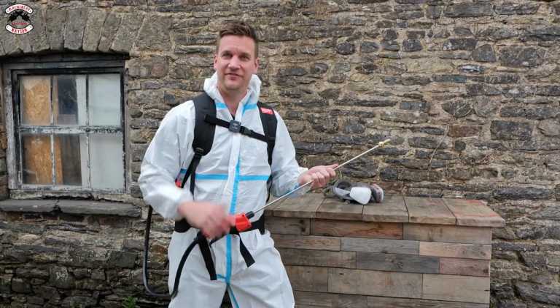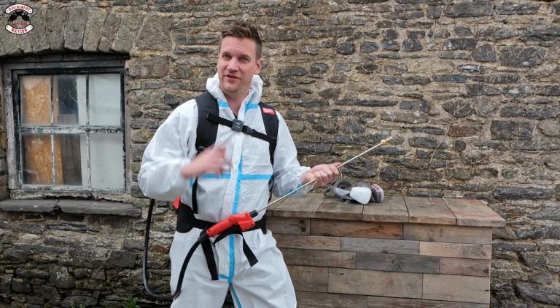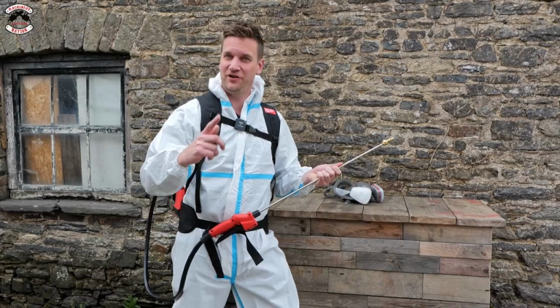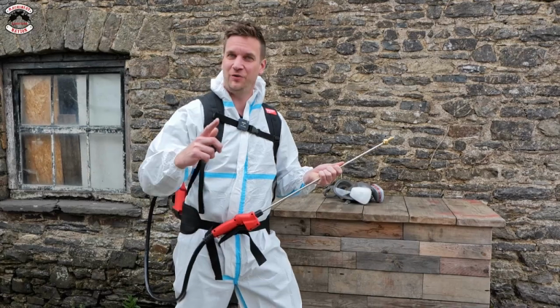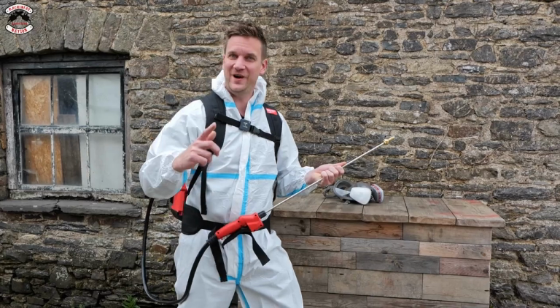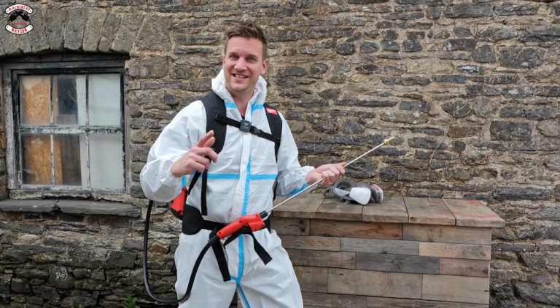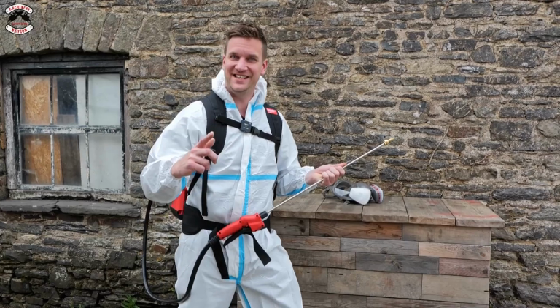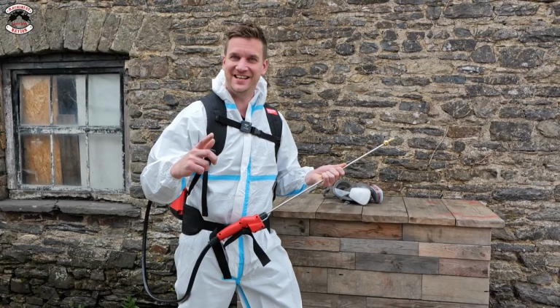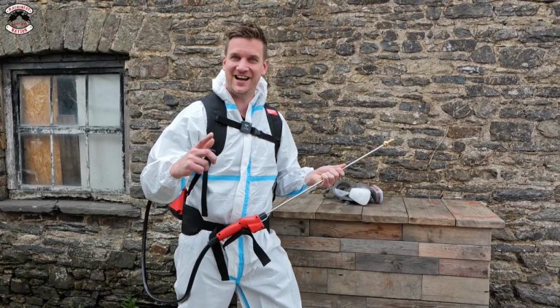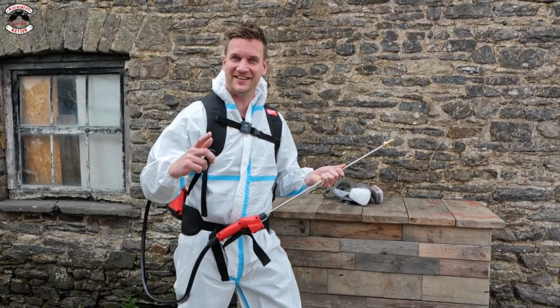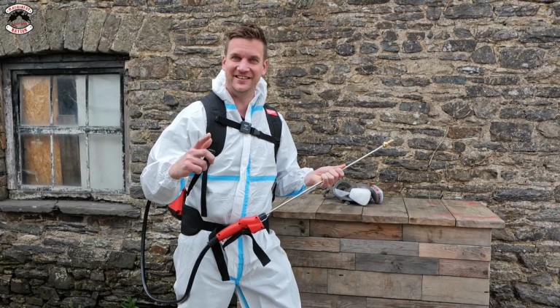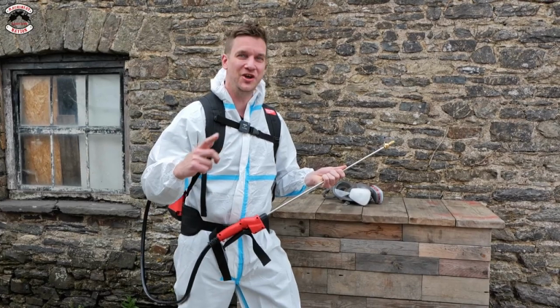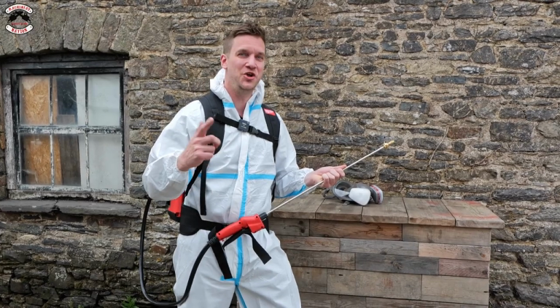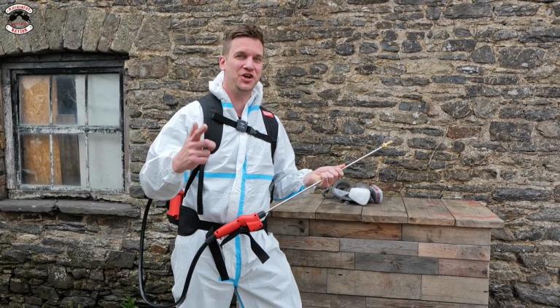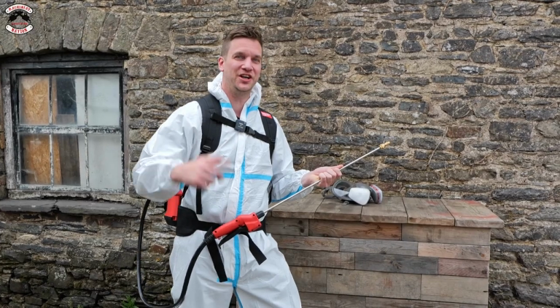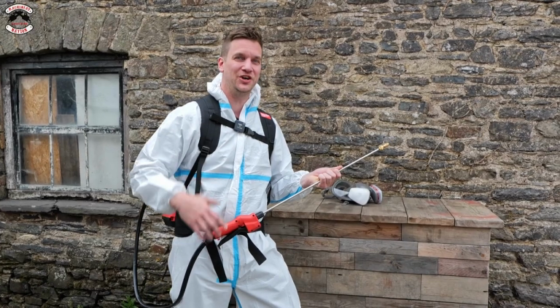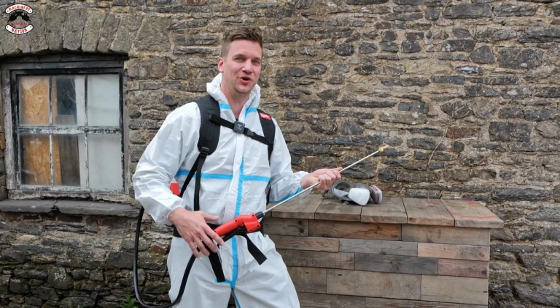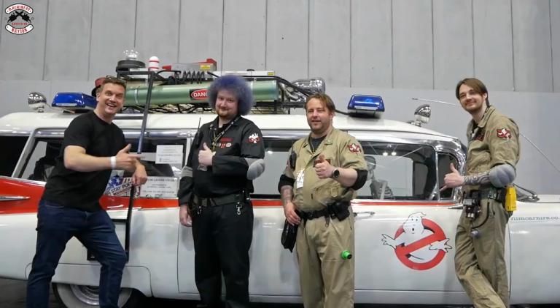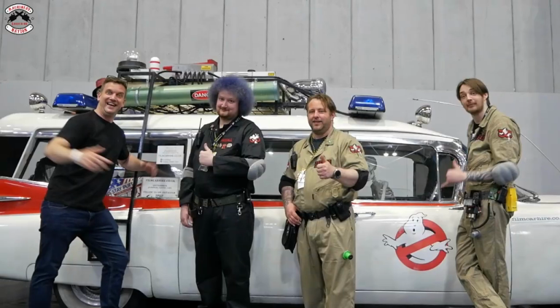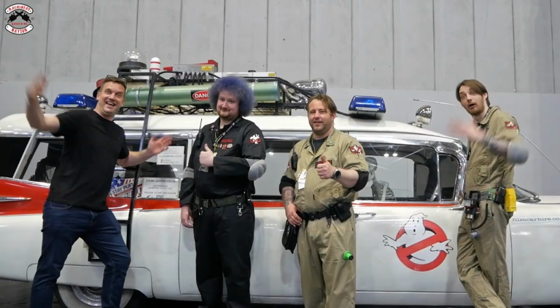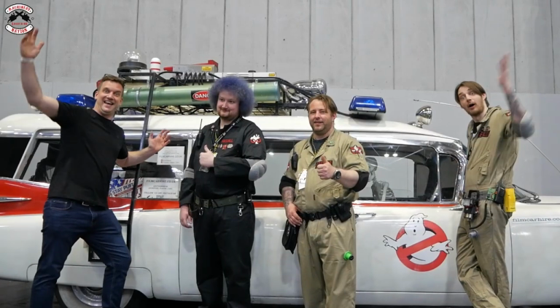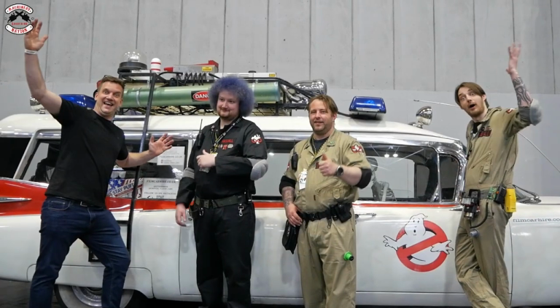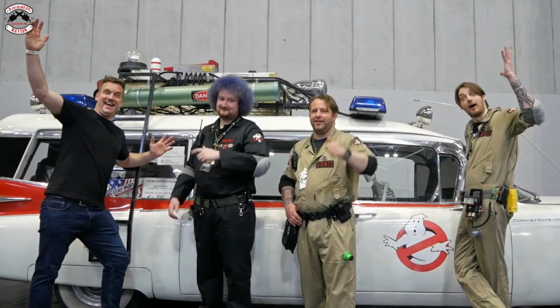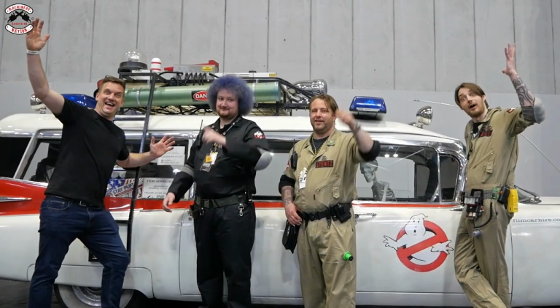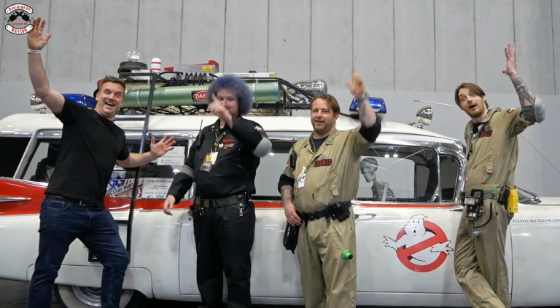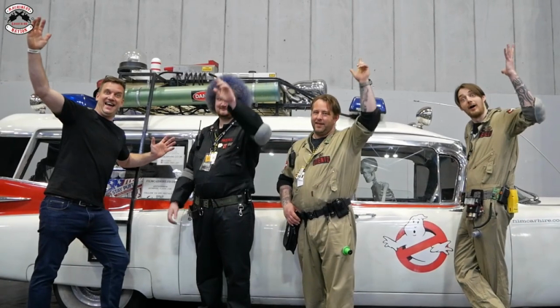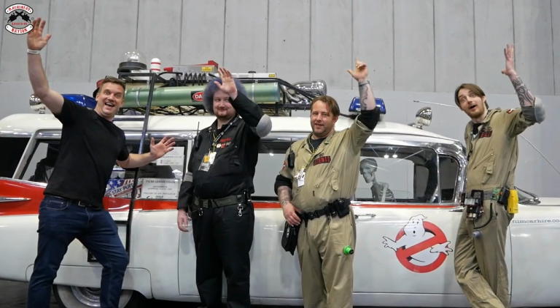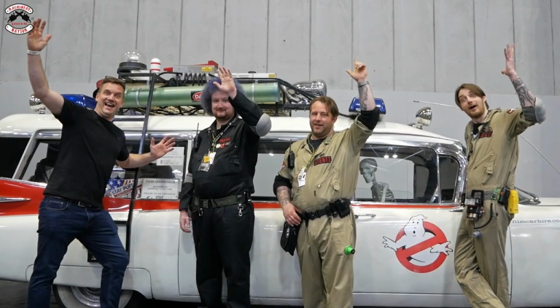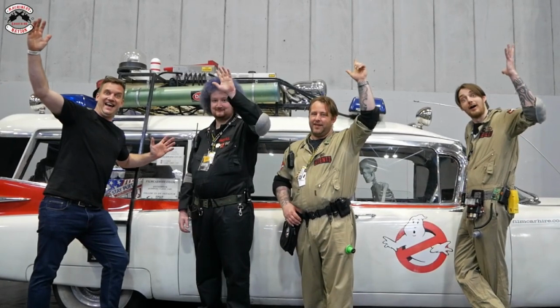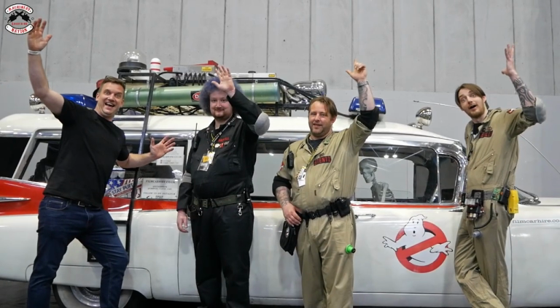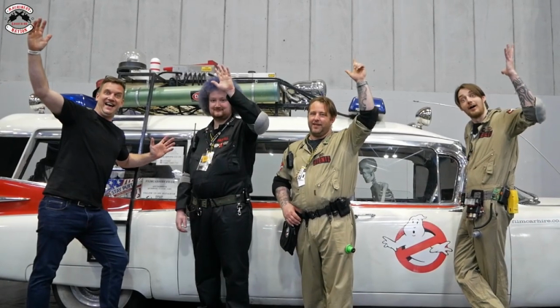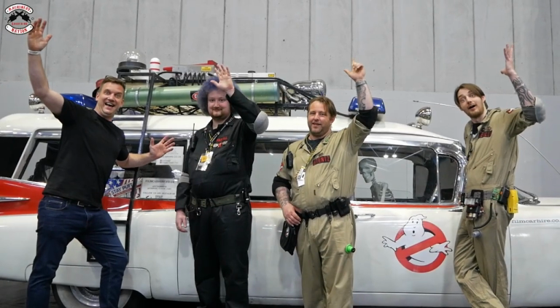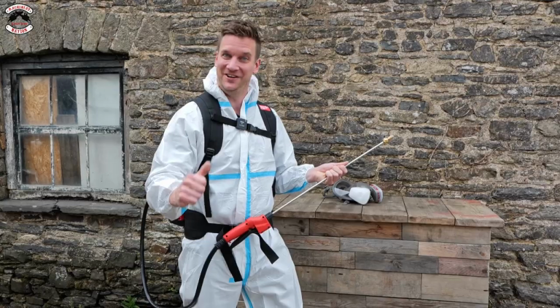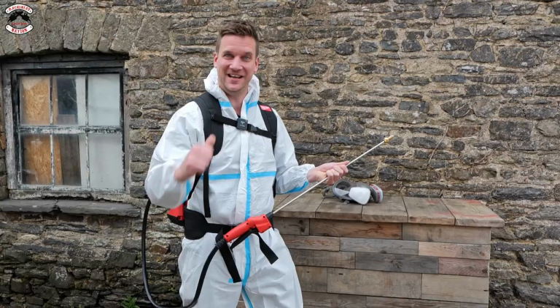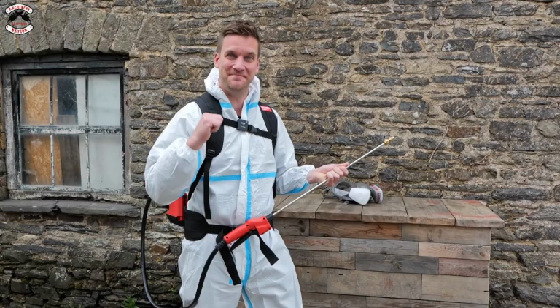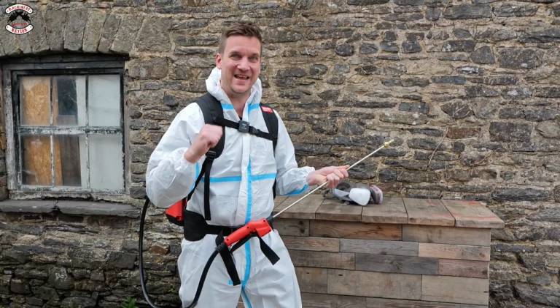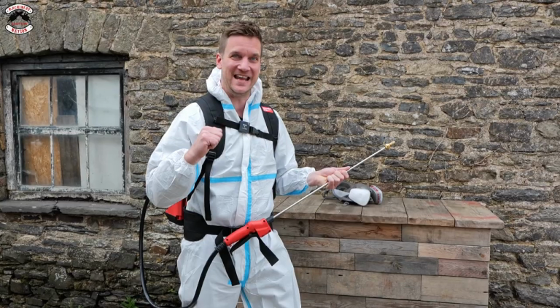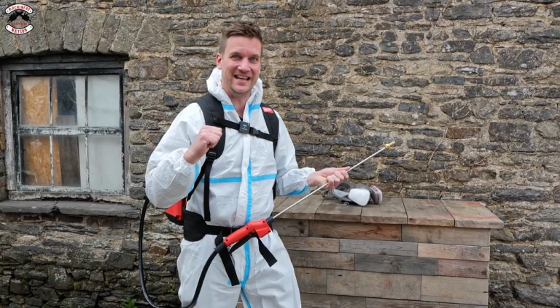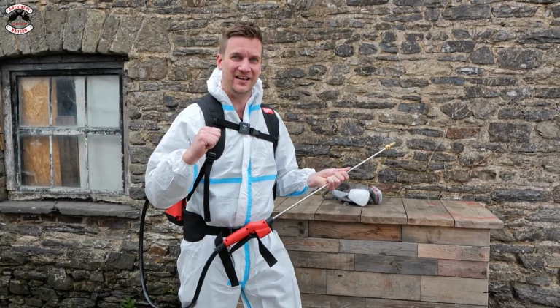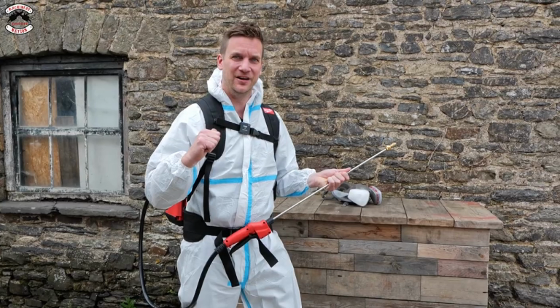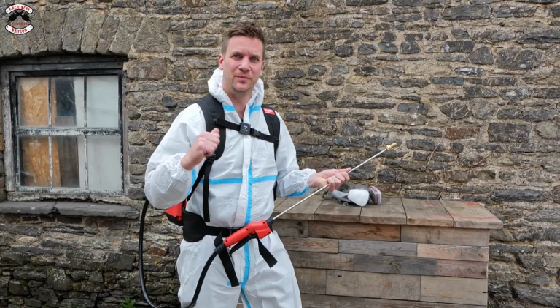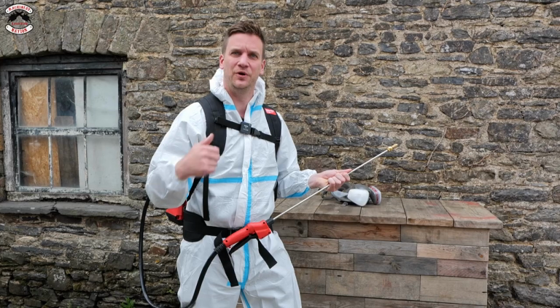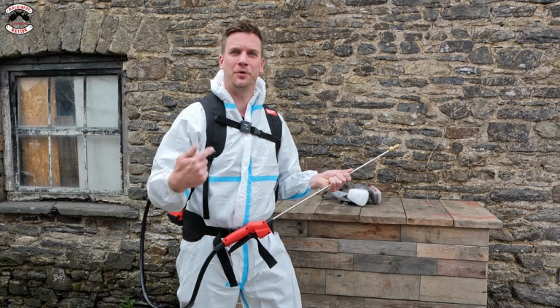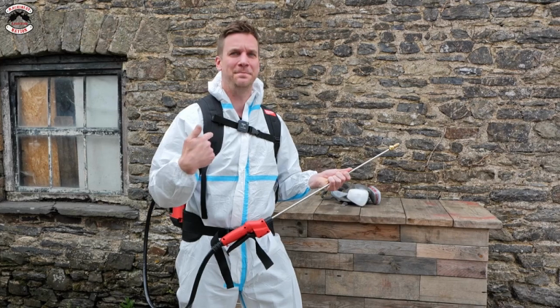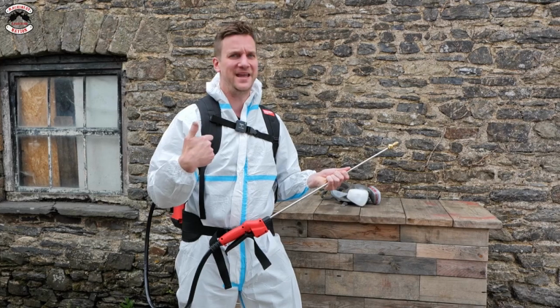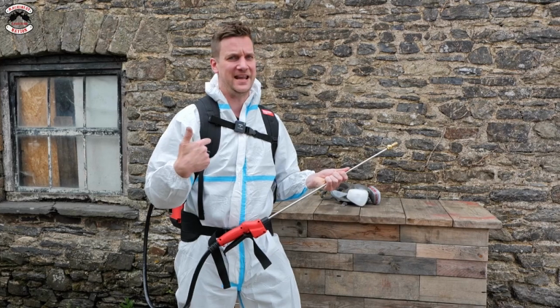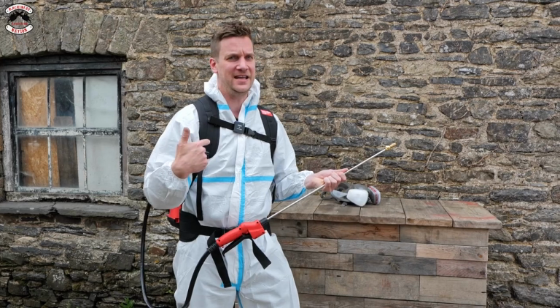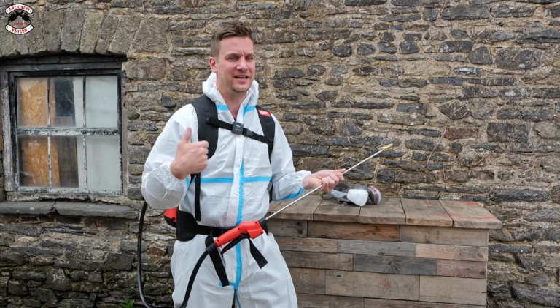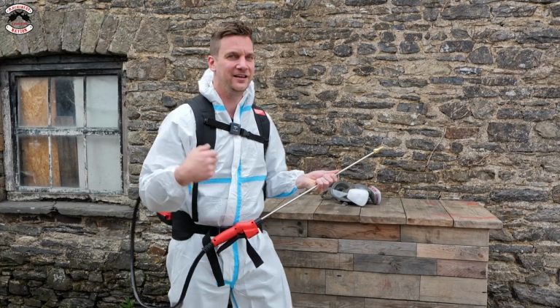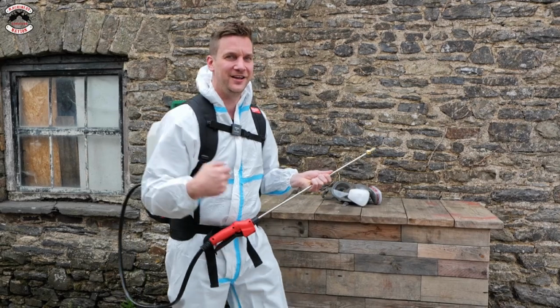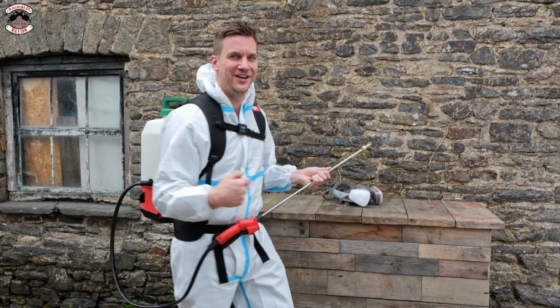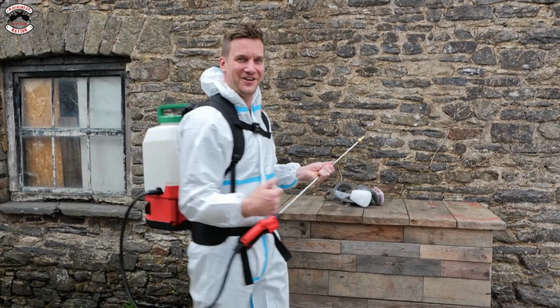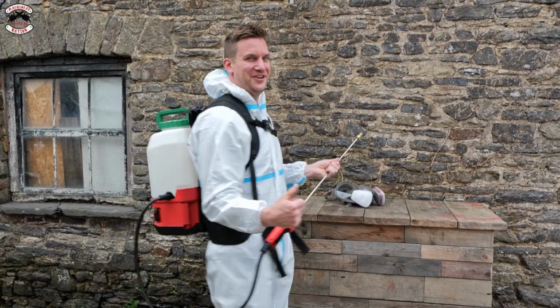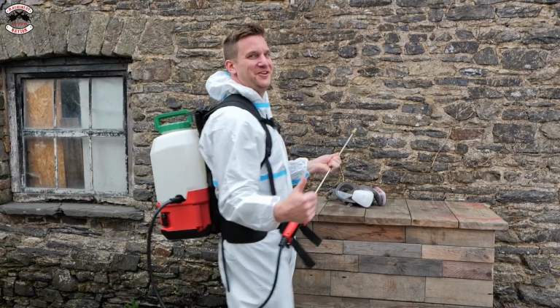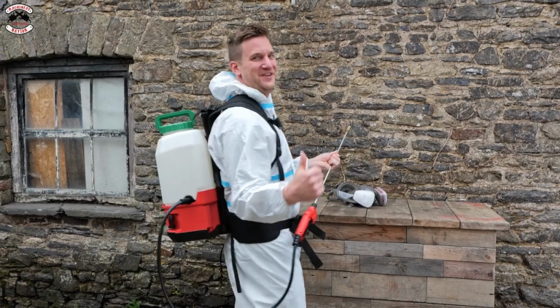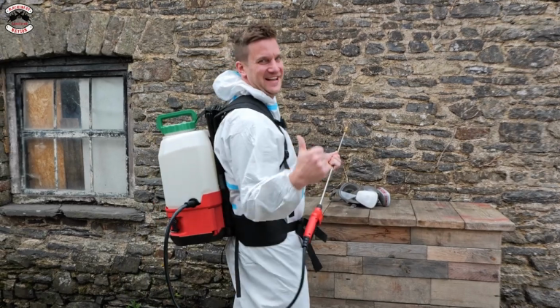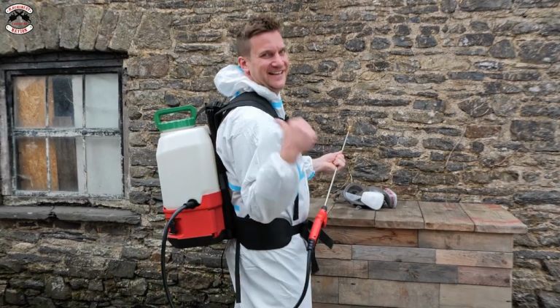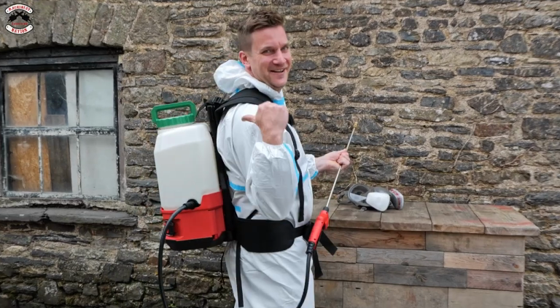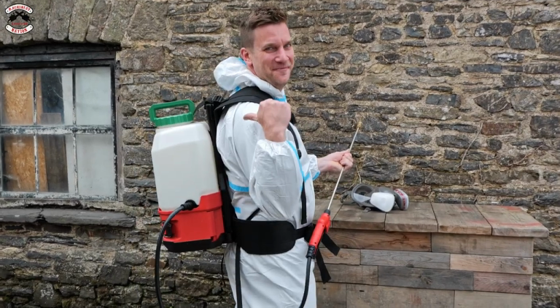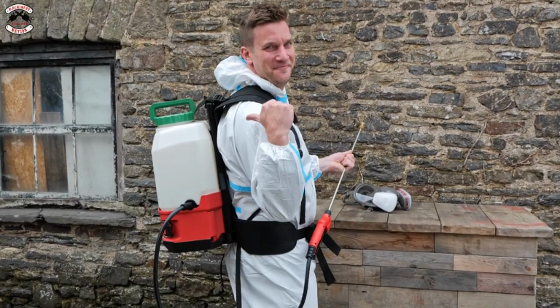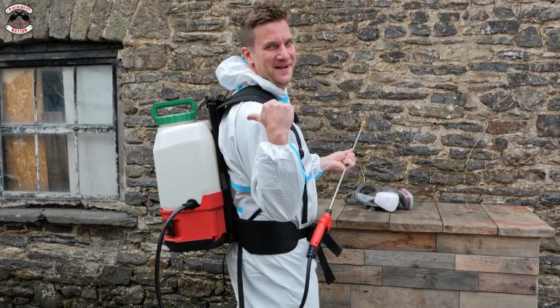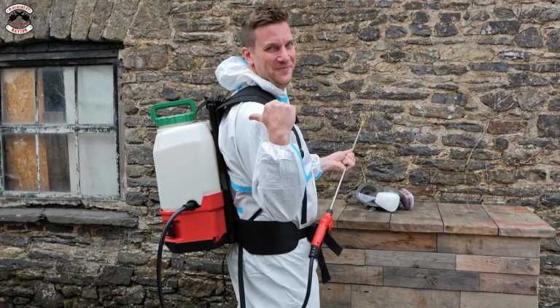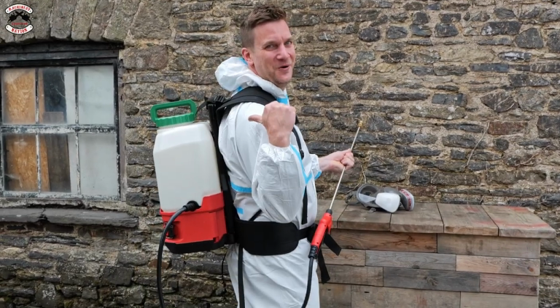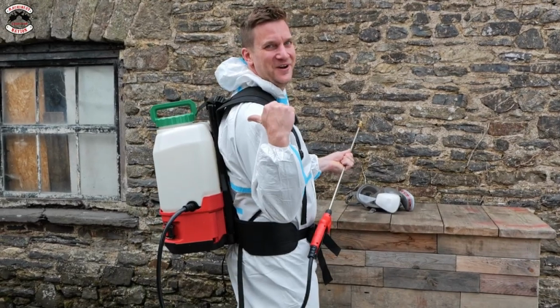If you've got weeds in your garden, who are you going to call? No, not Ghostbusters. You need Milwaukee.